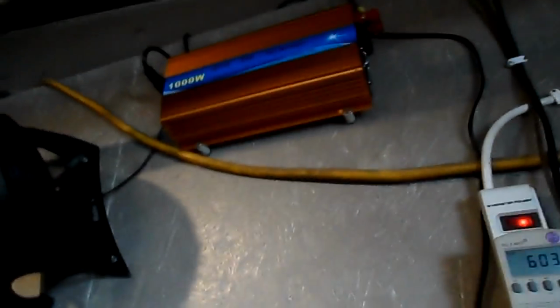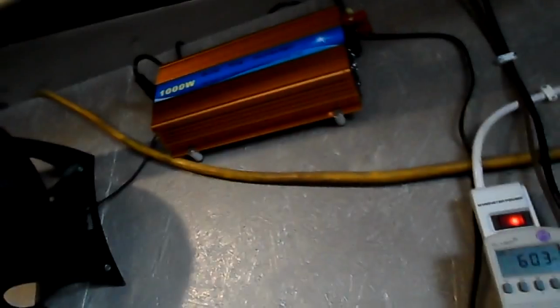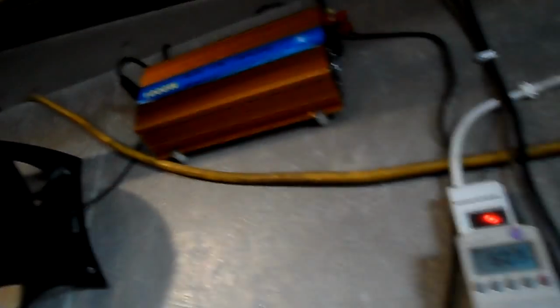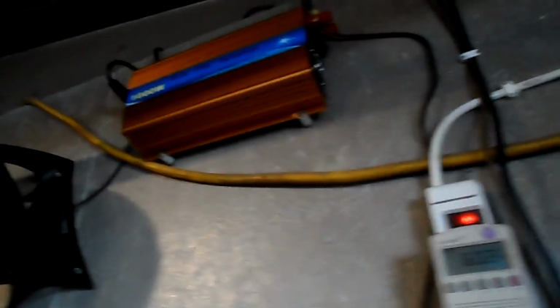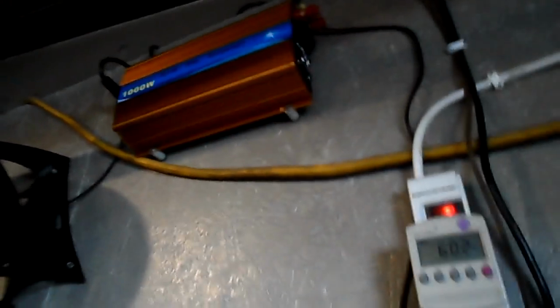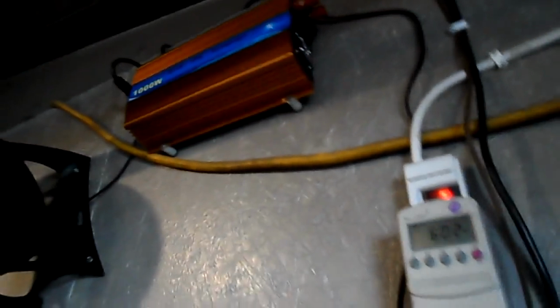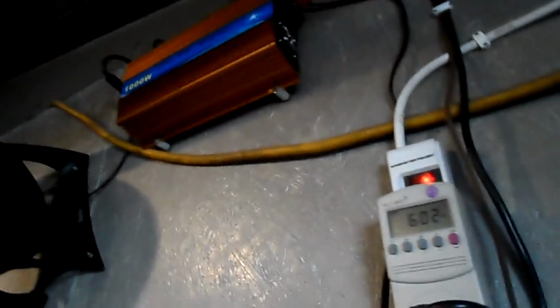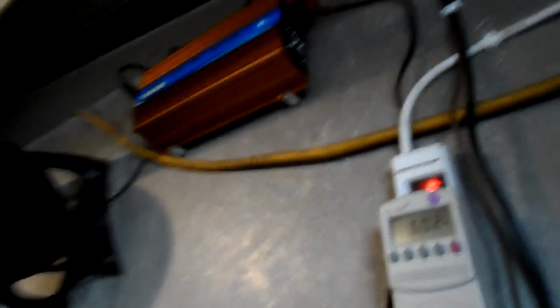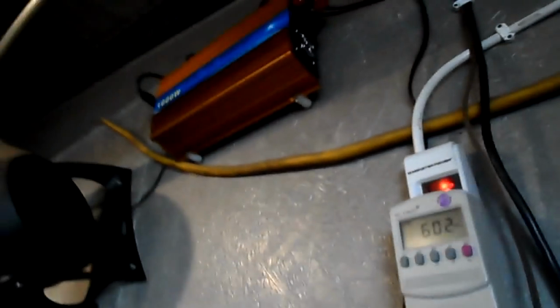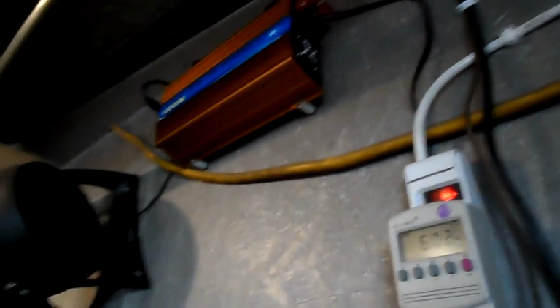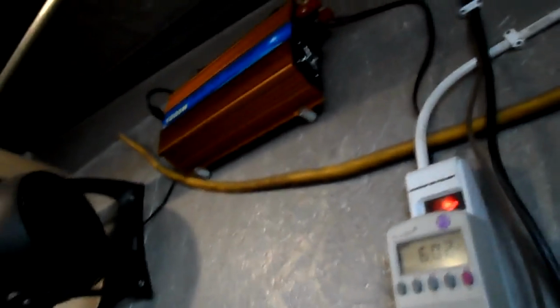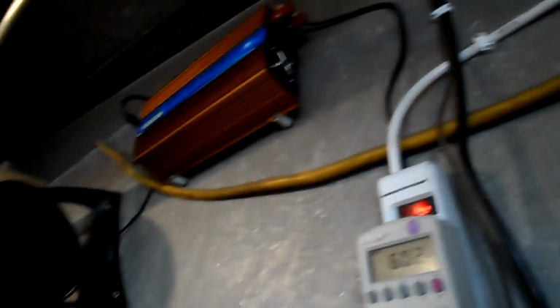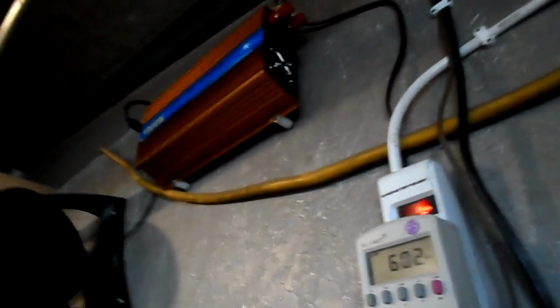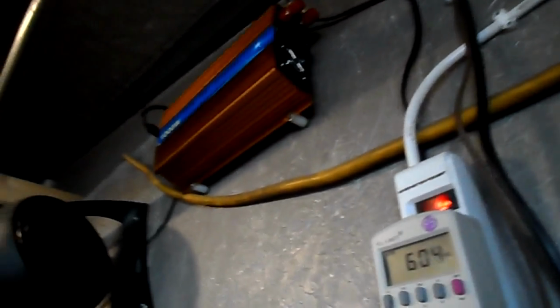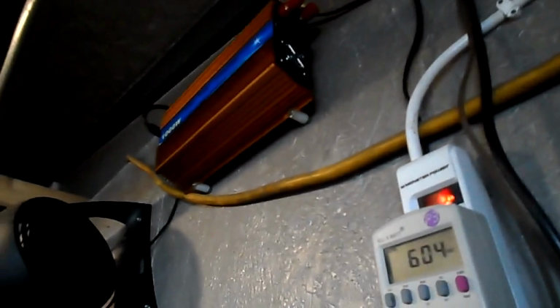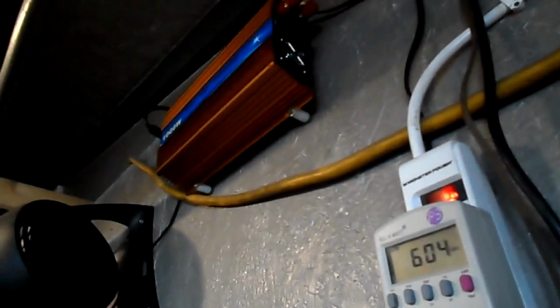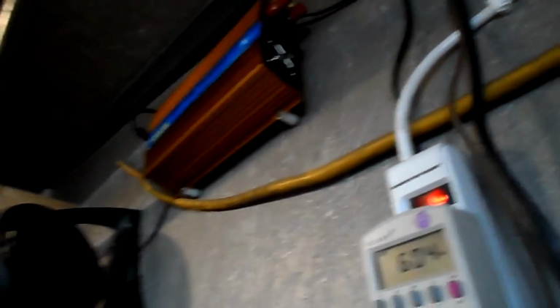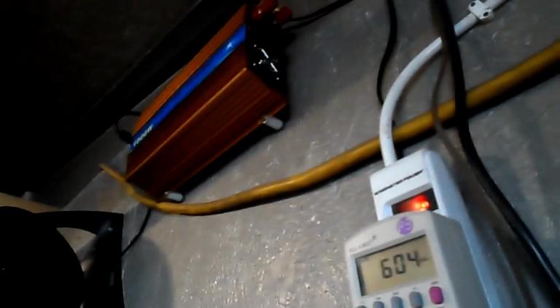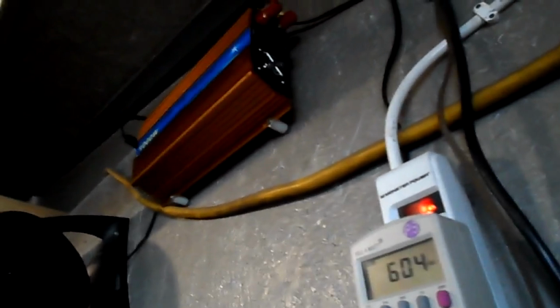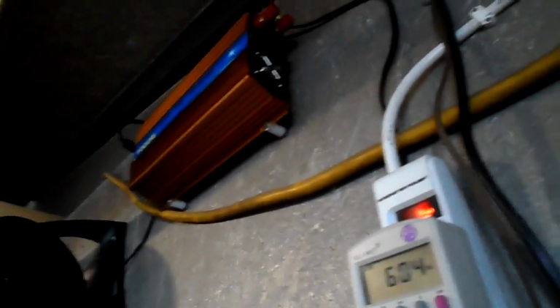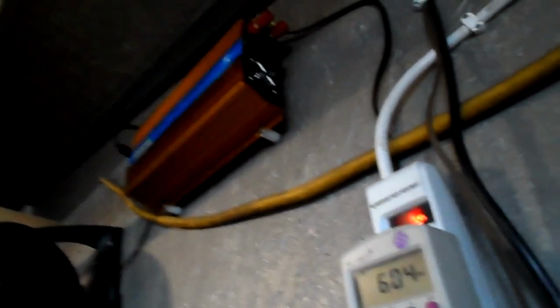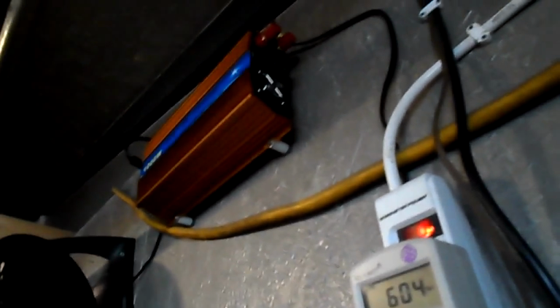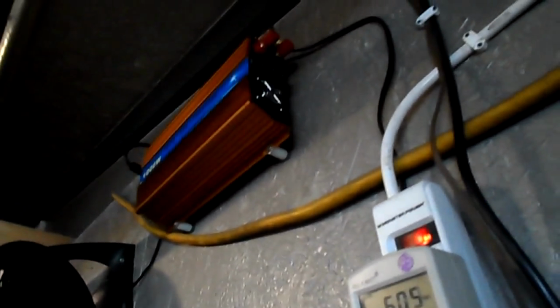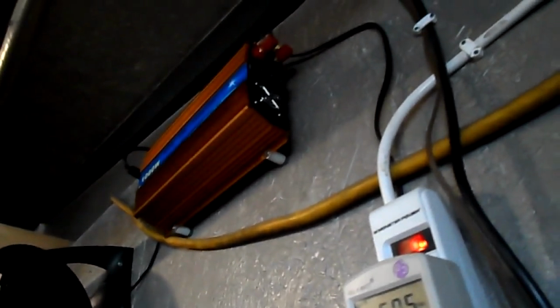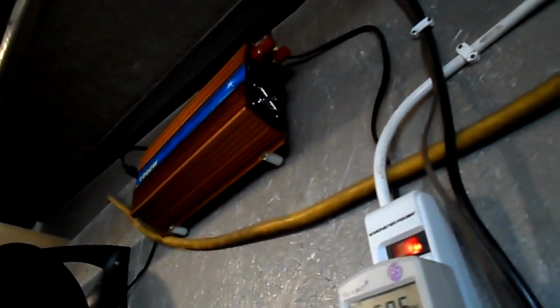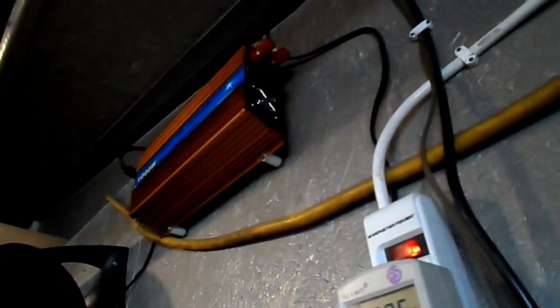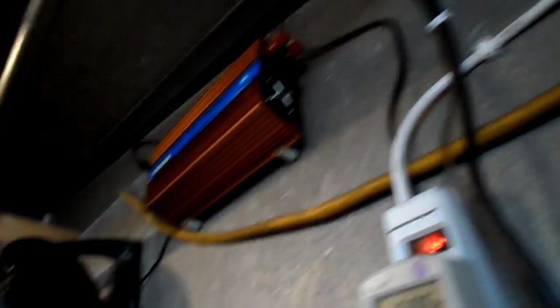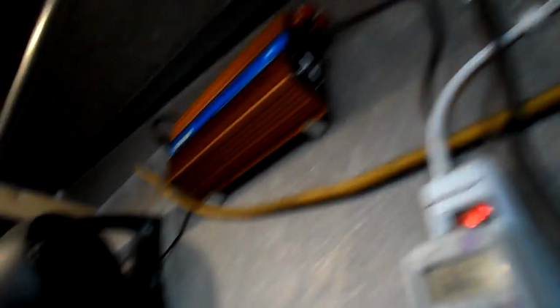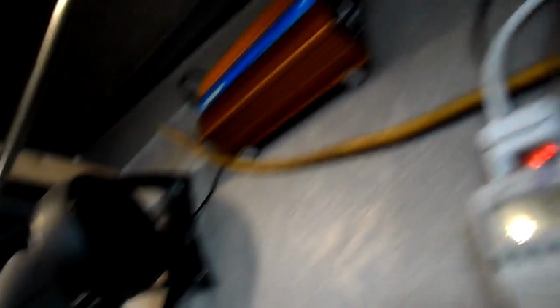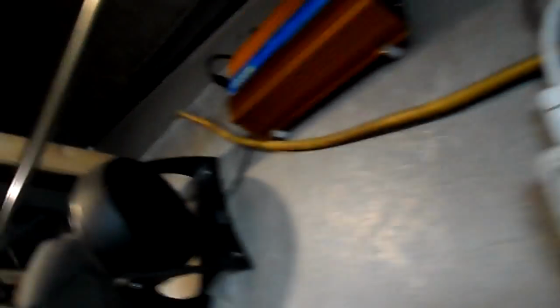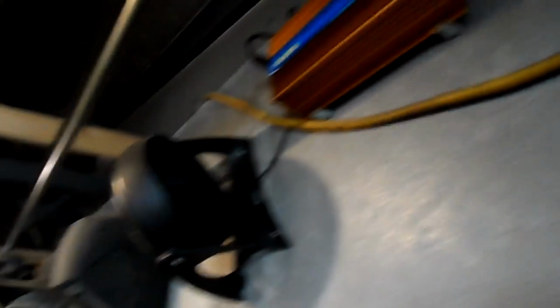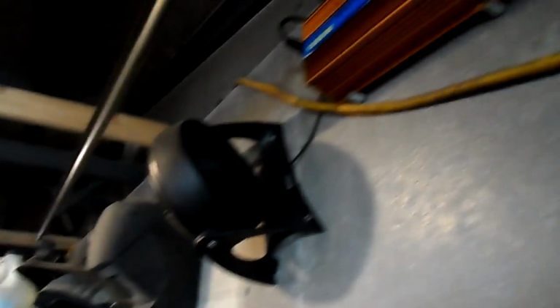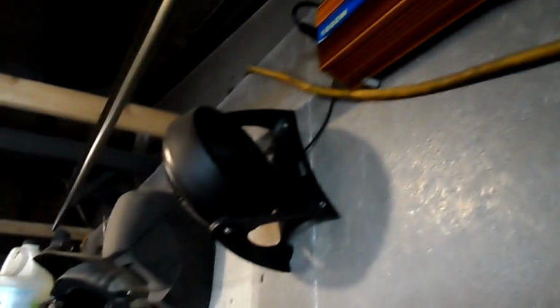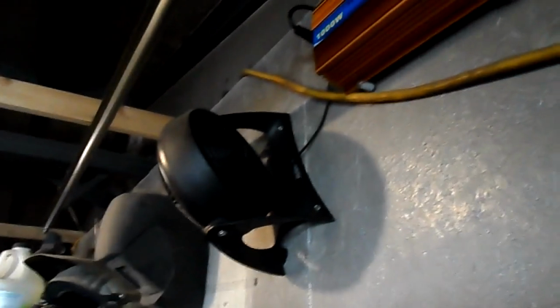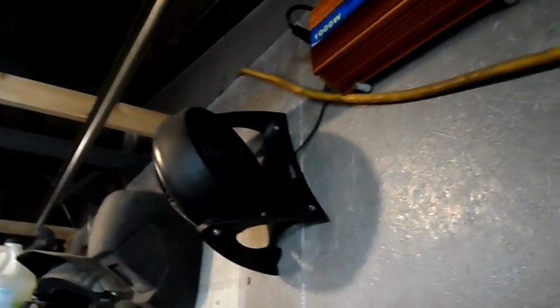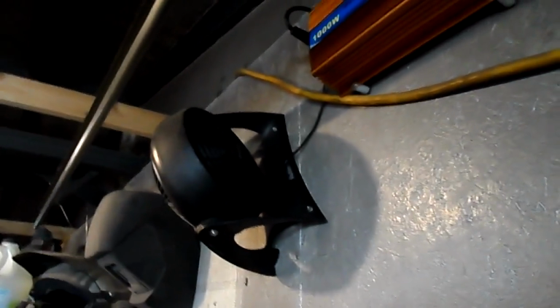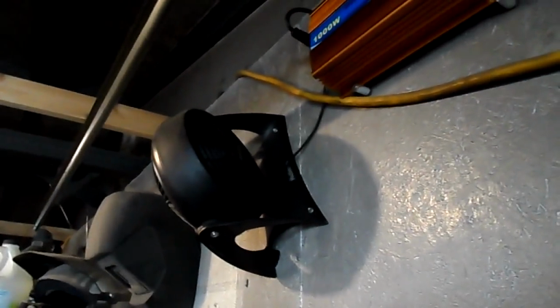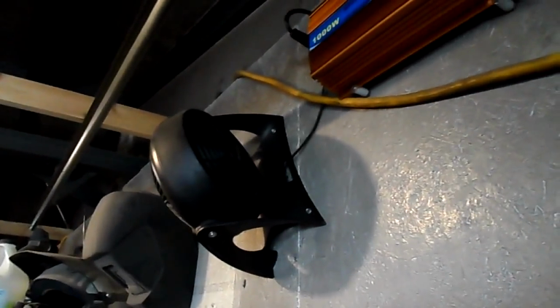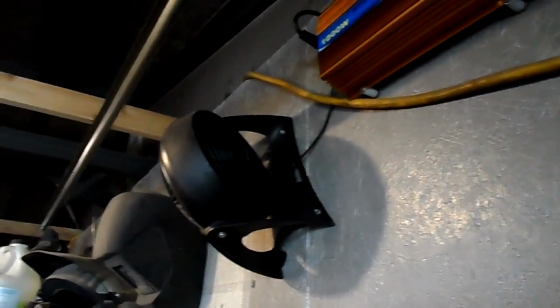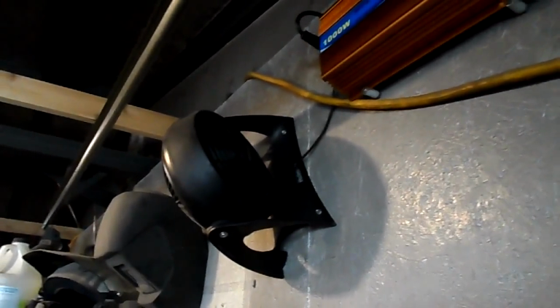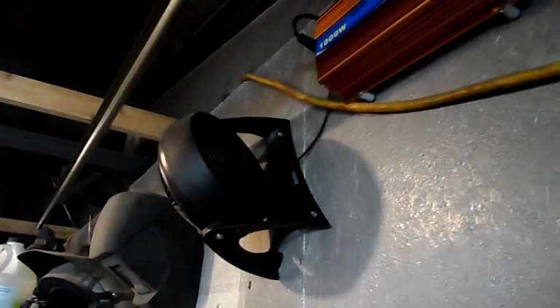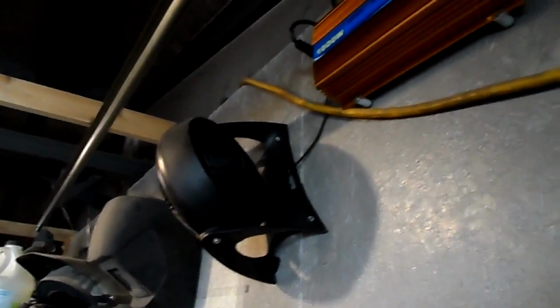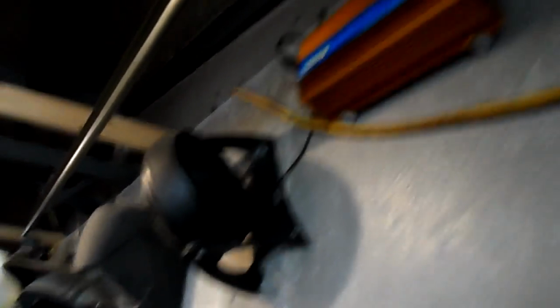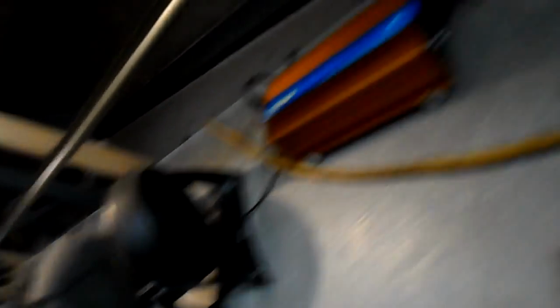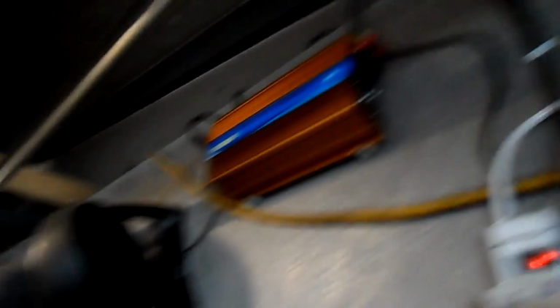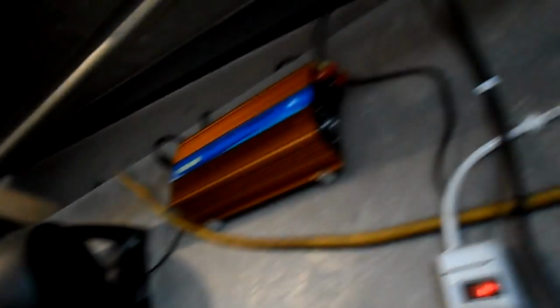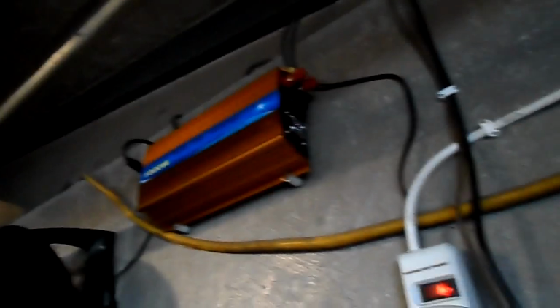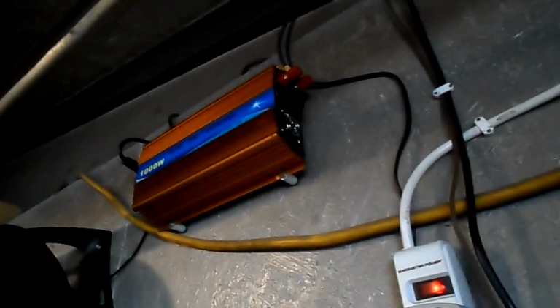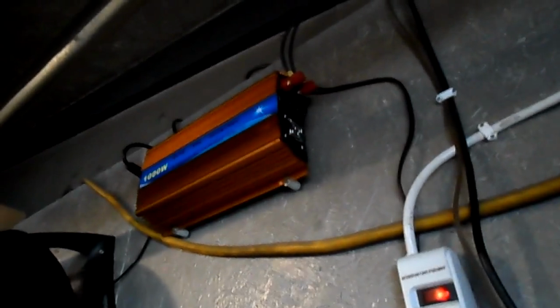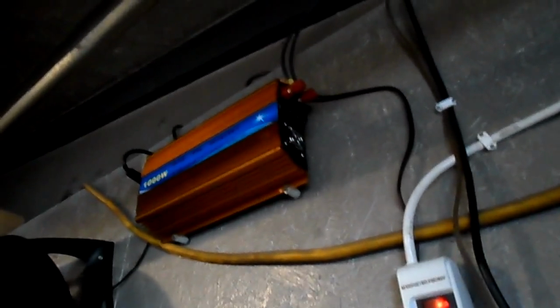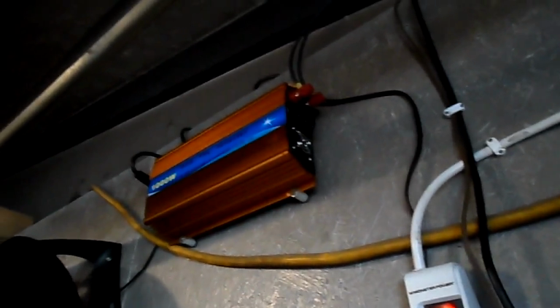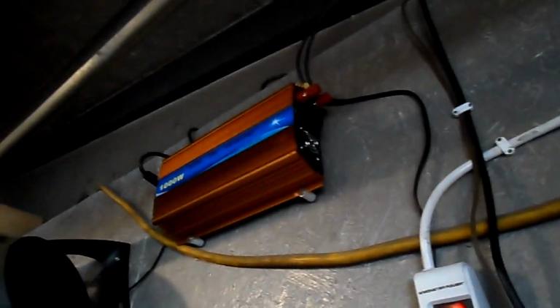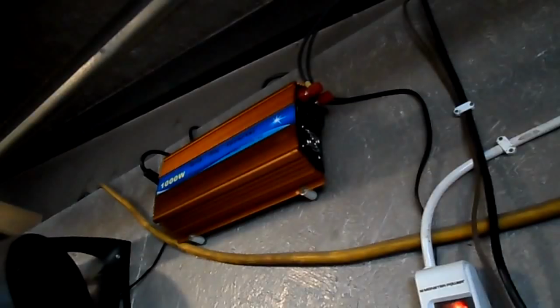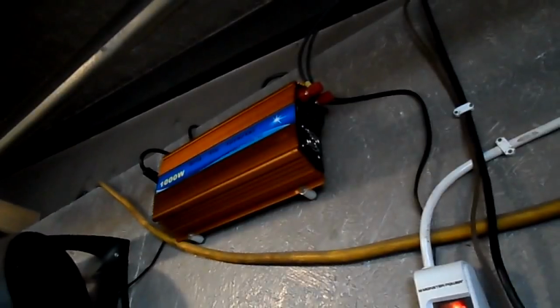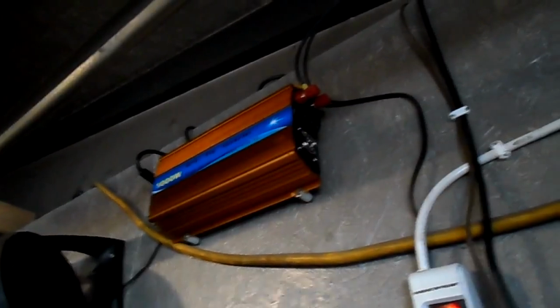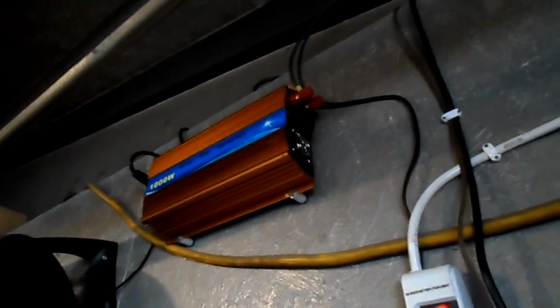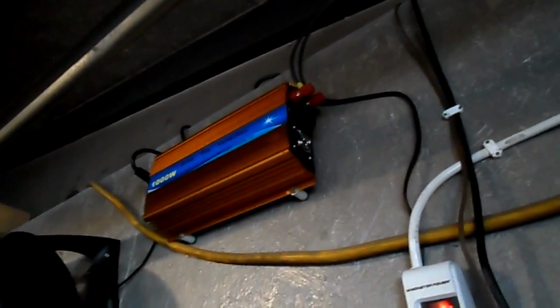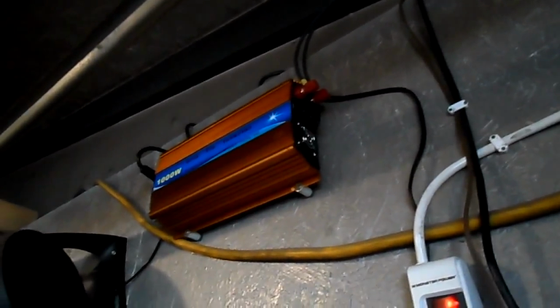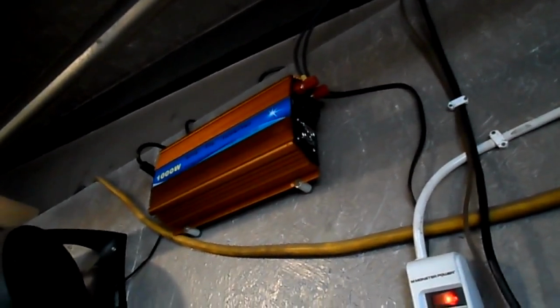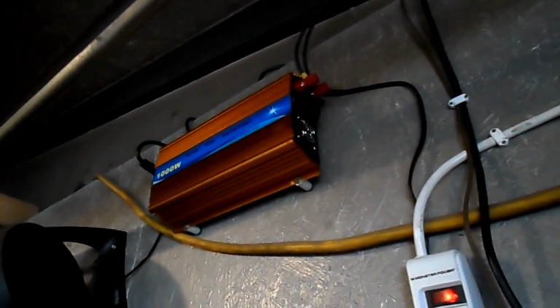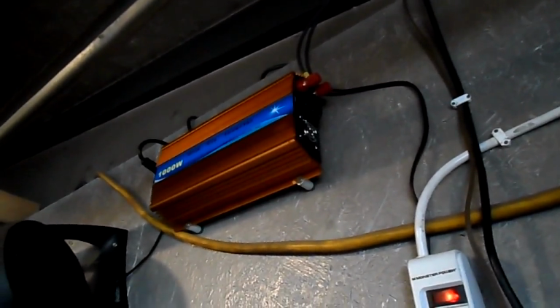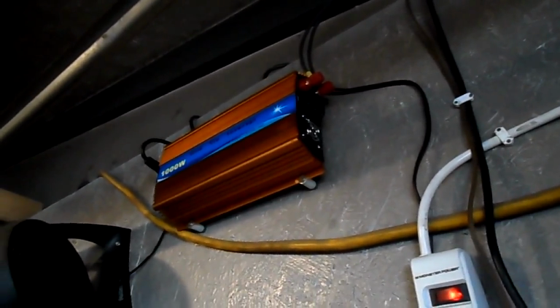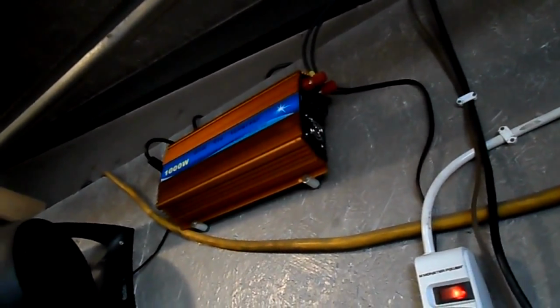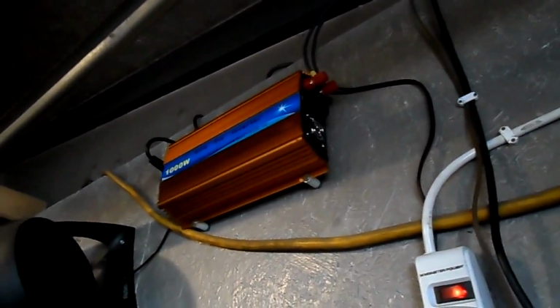I also put a spacer behind there for heat management and I've got a little fan blowing on it too — it was getting a little warm.